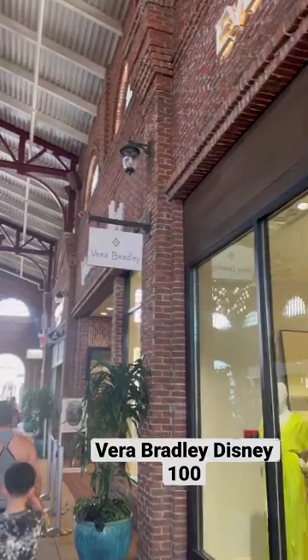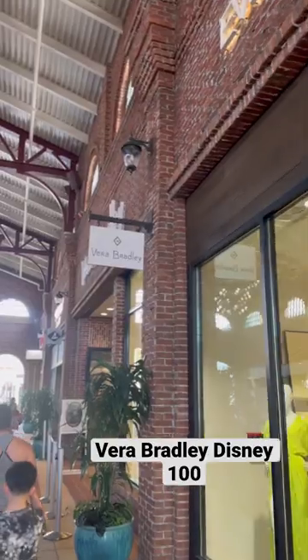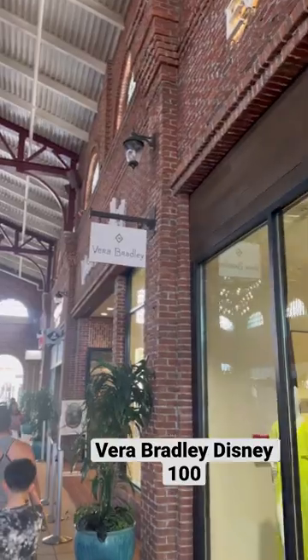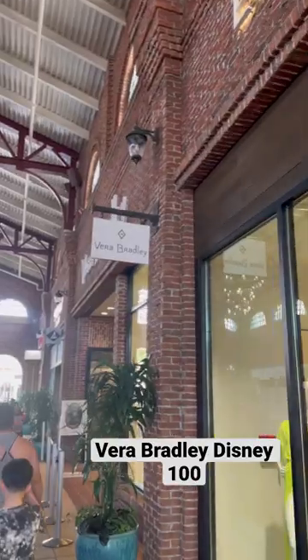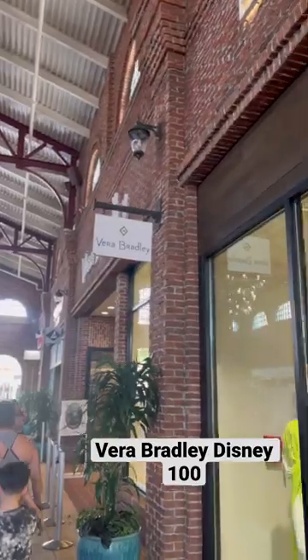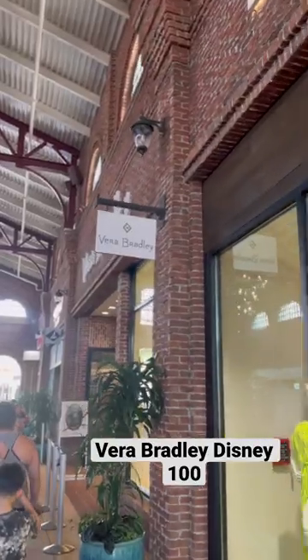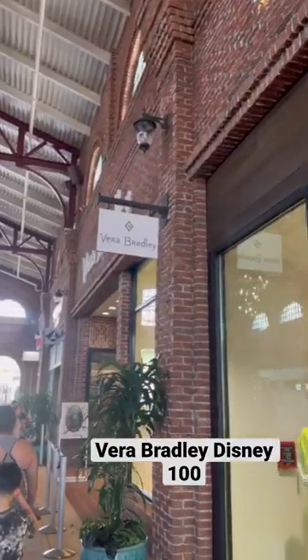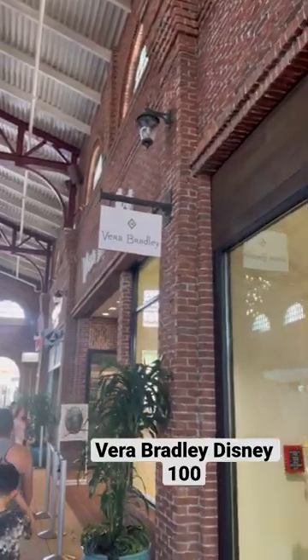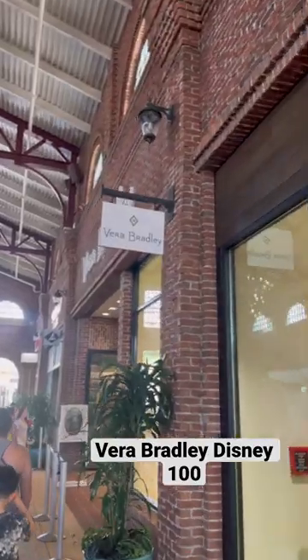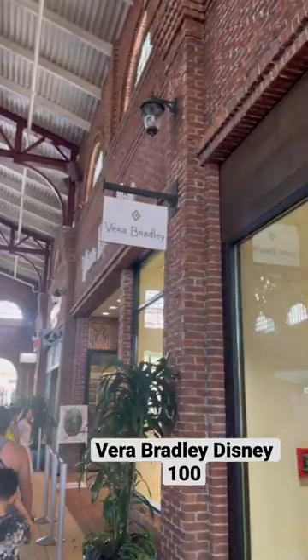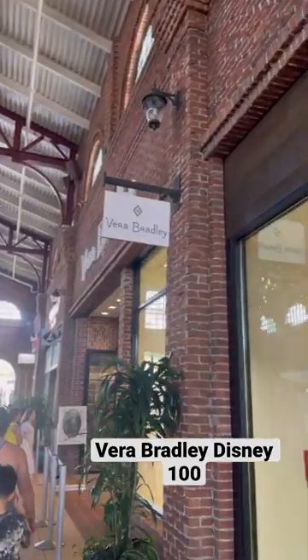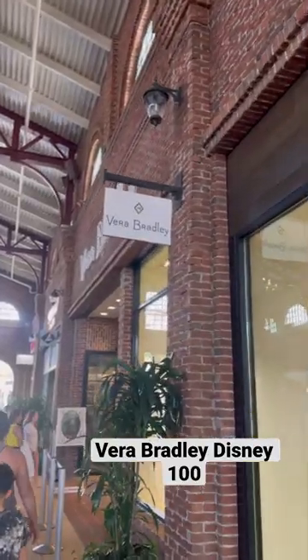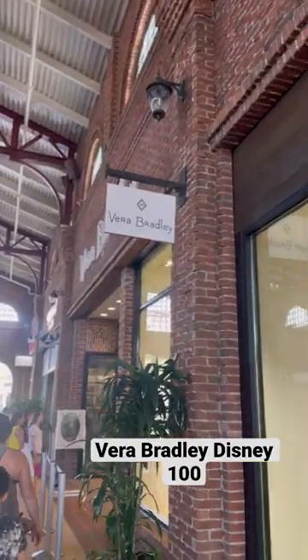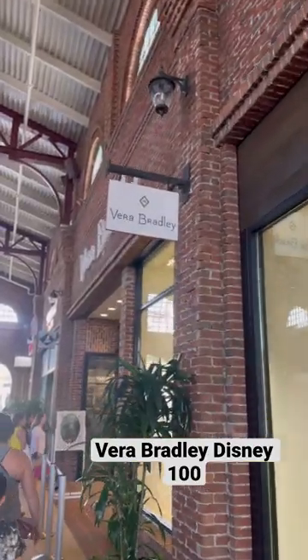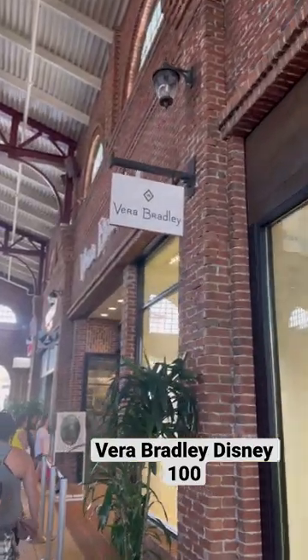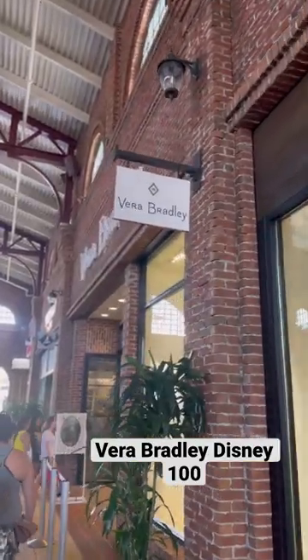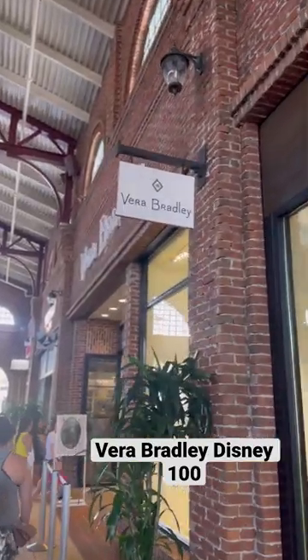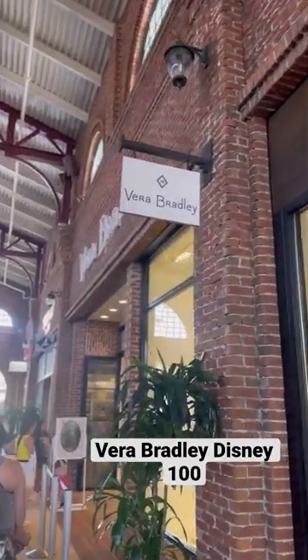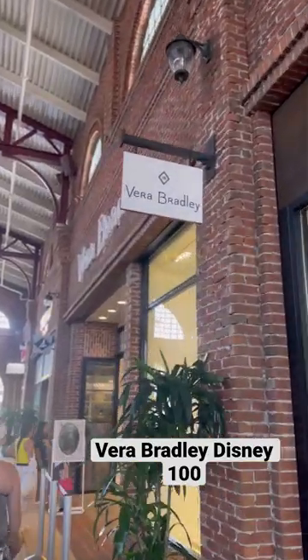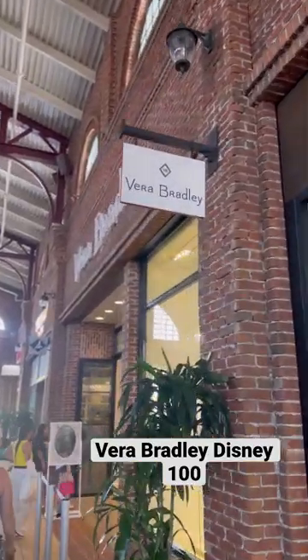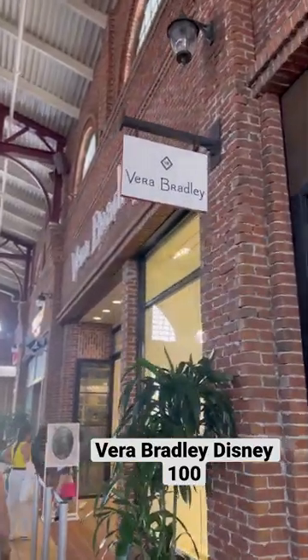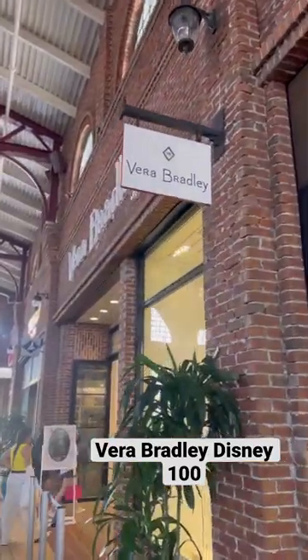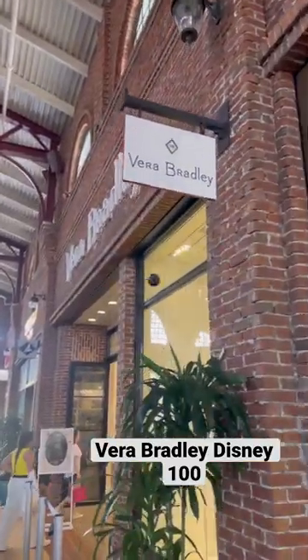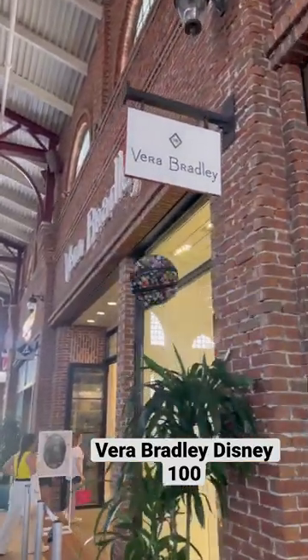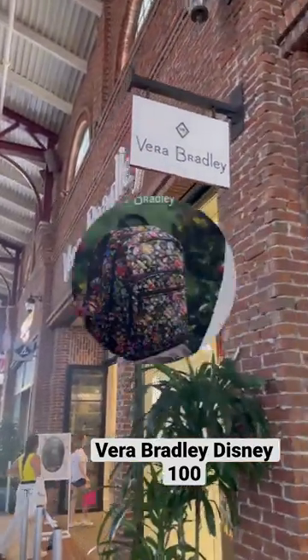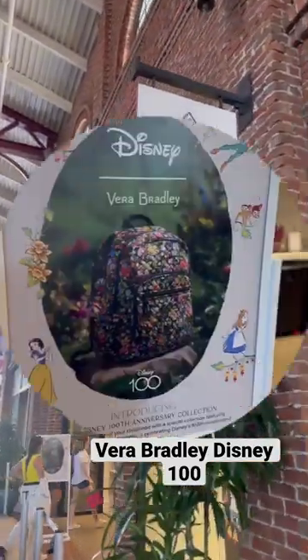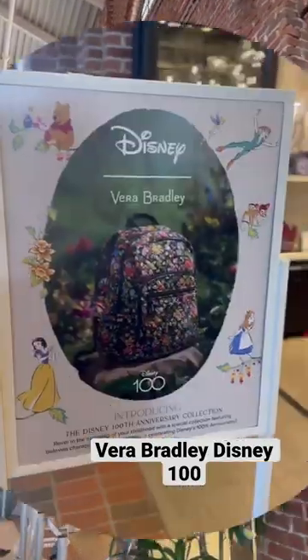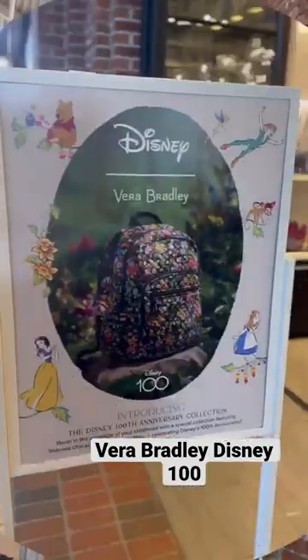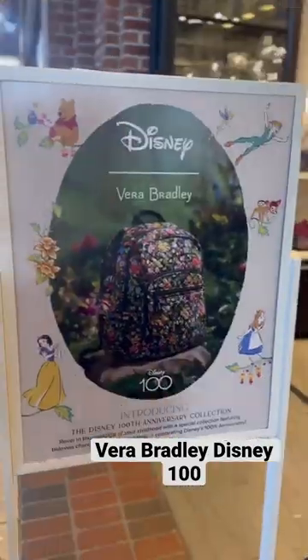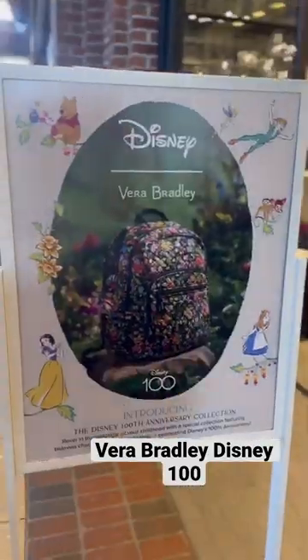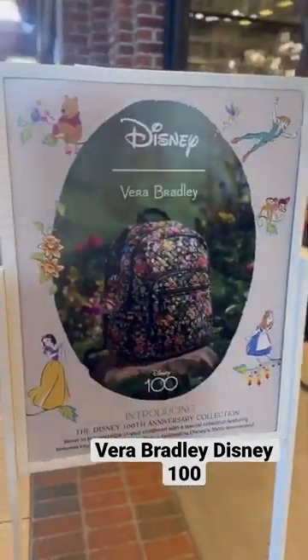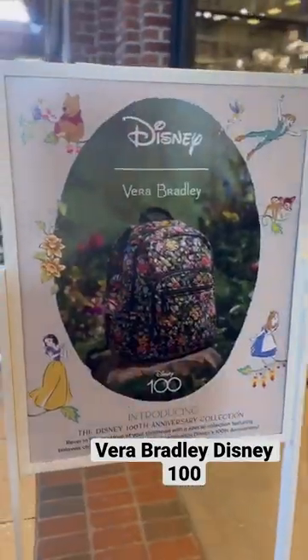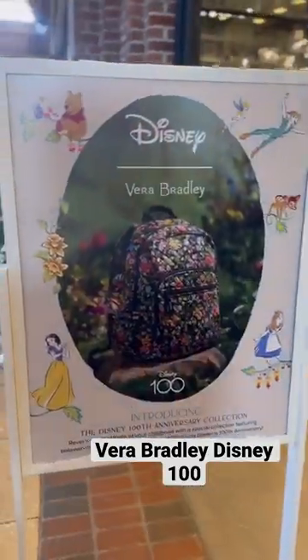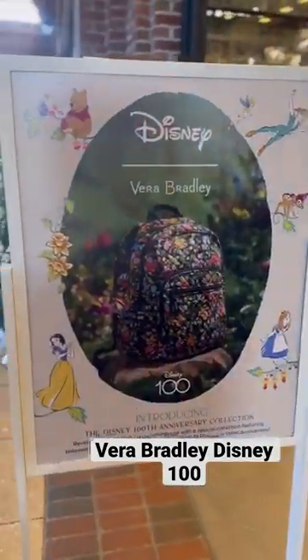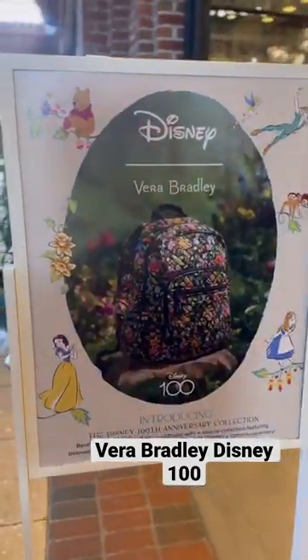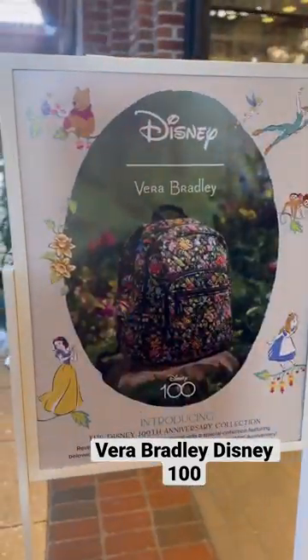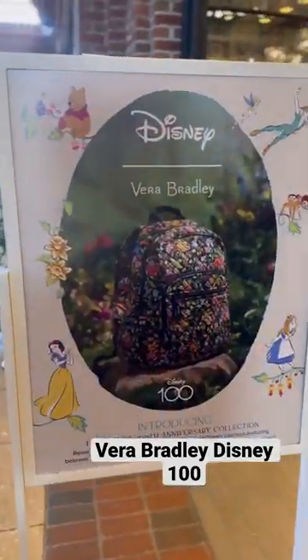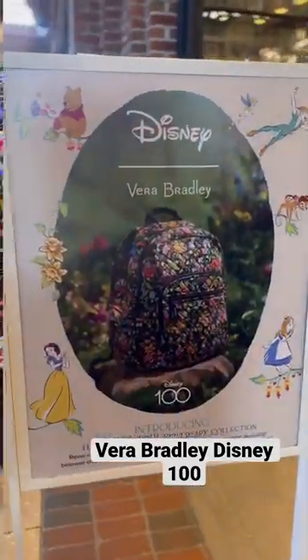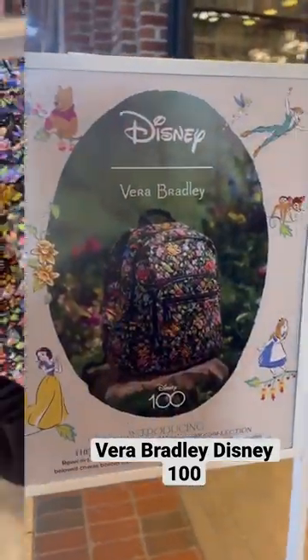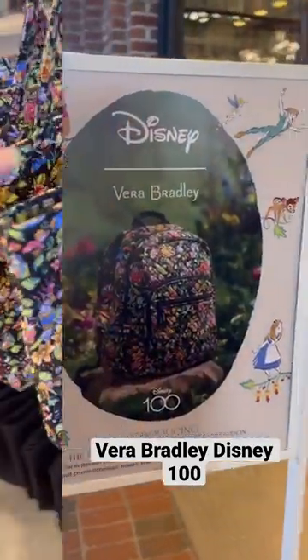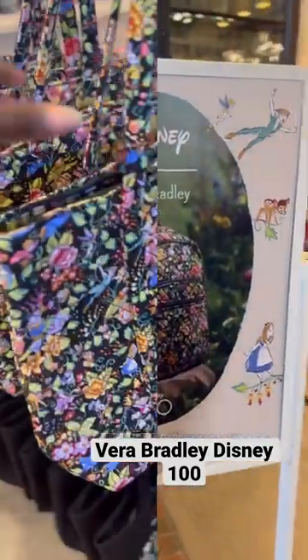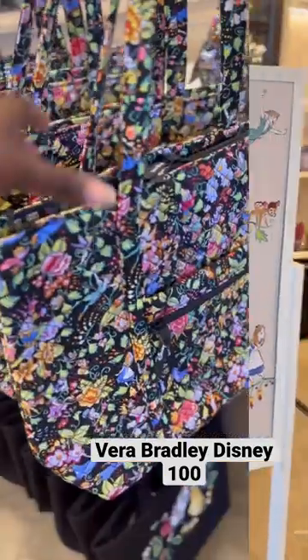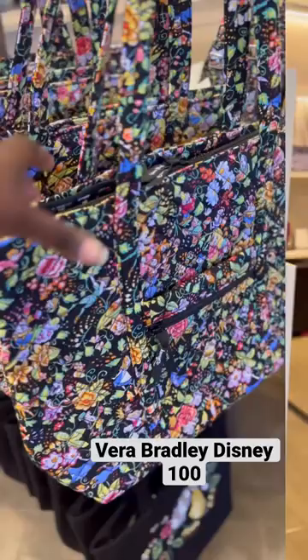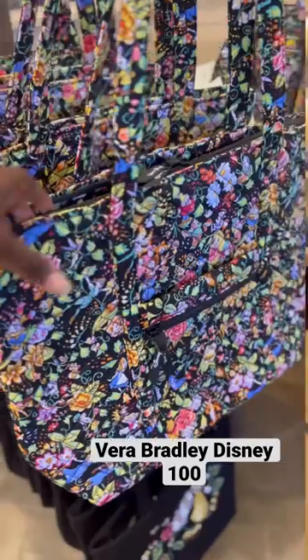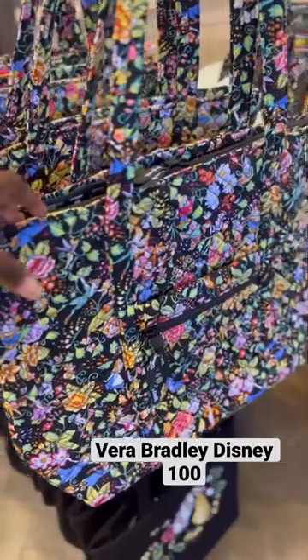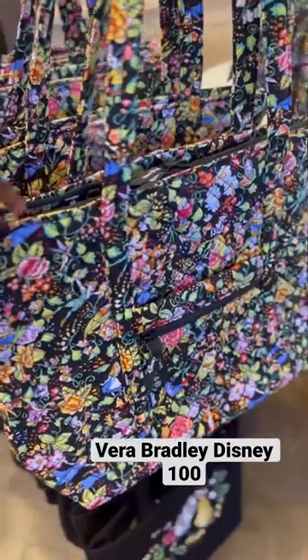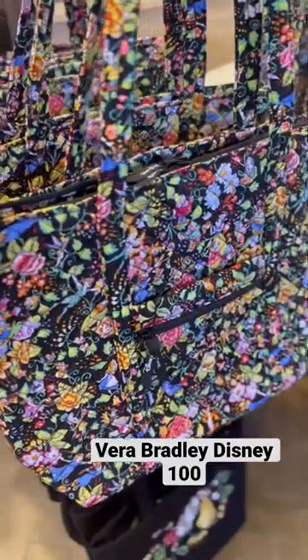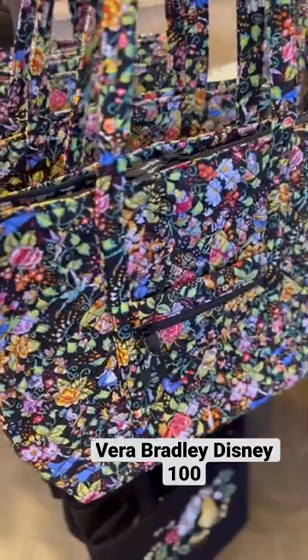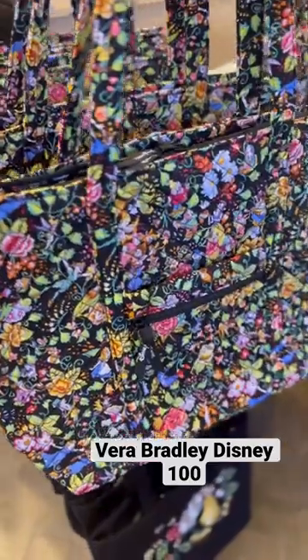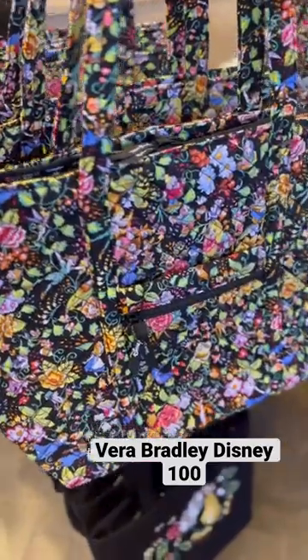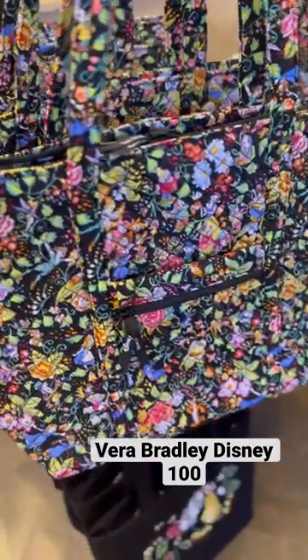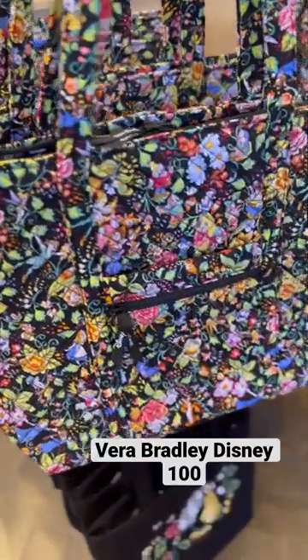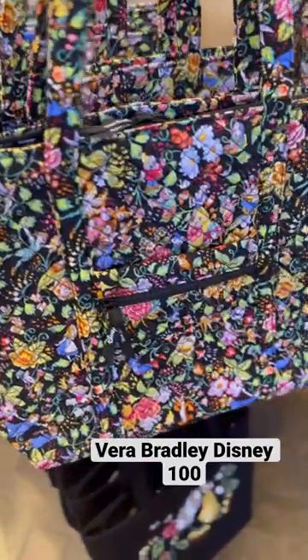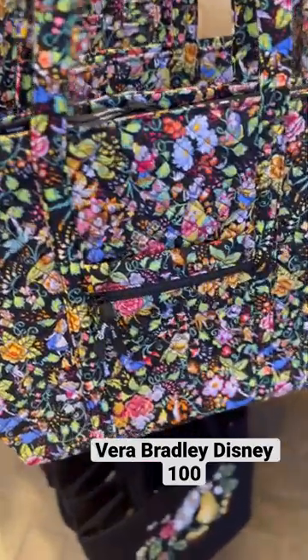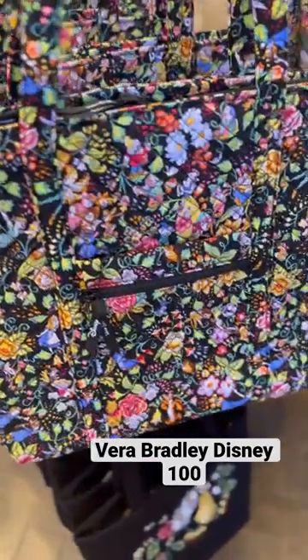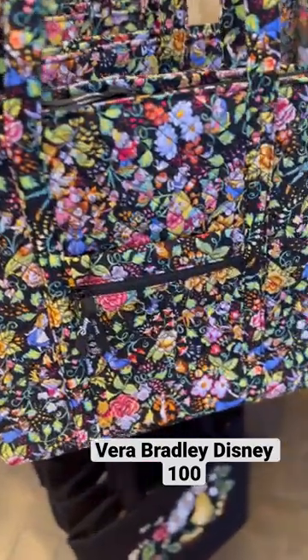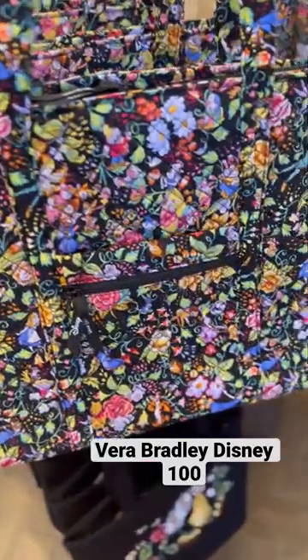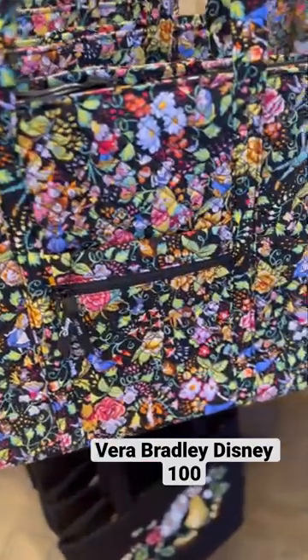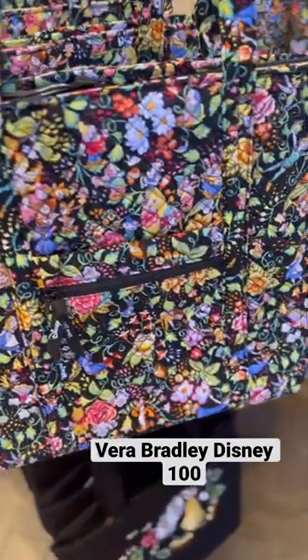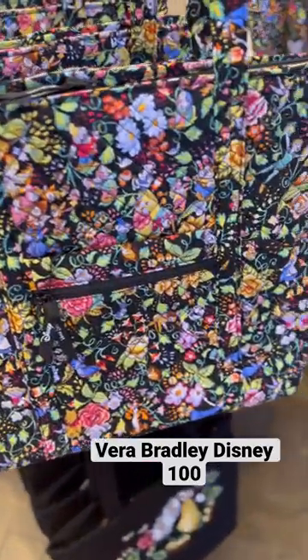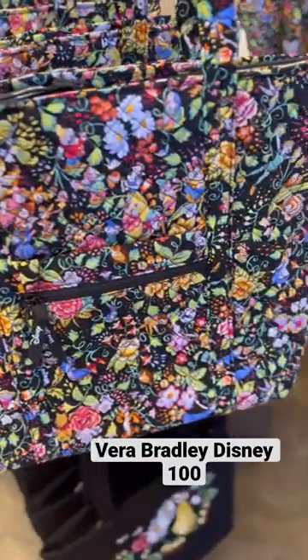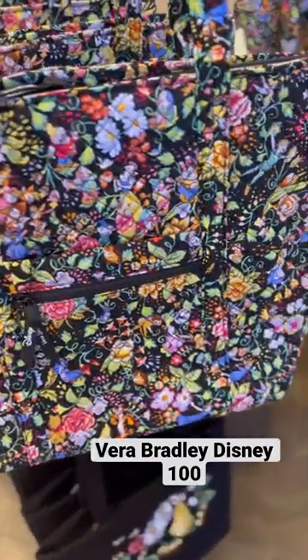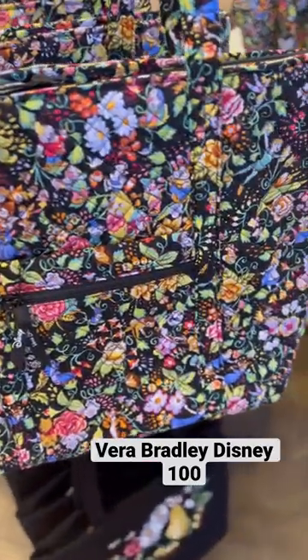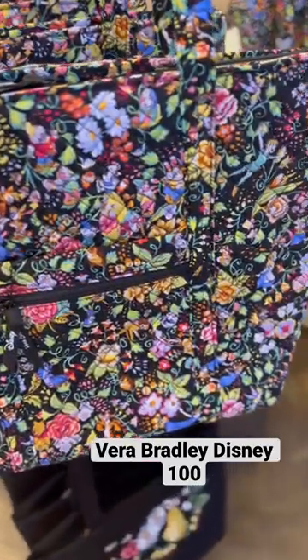Come with us to Vera Bradley at Disney Springs to shop the new Disney 100th Anniversary Collection. This collection just launched and is so pretty.